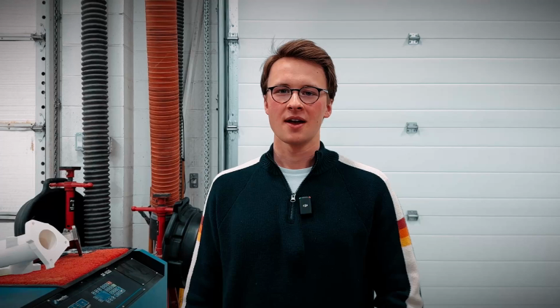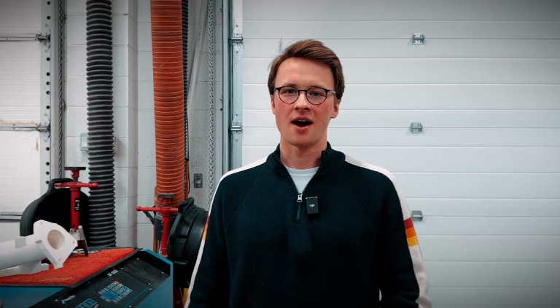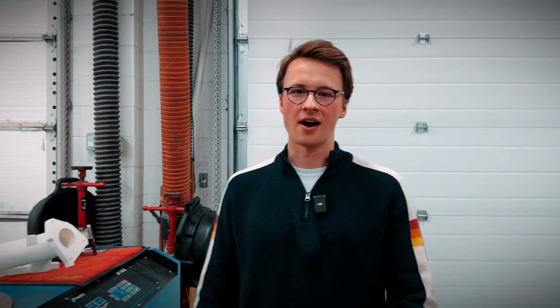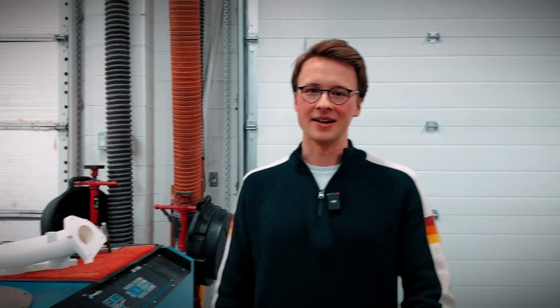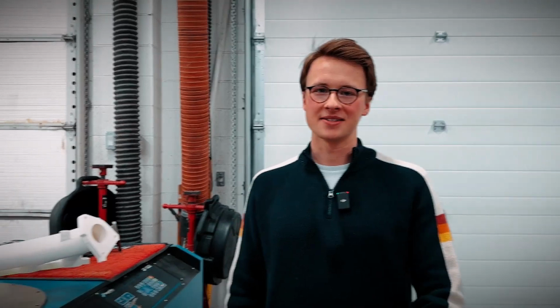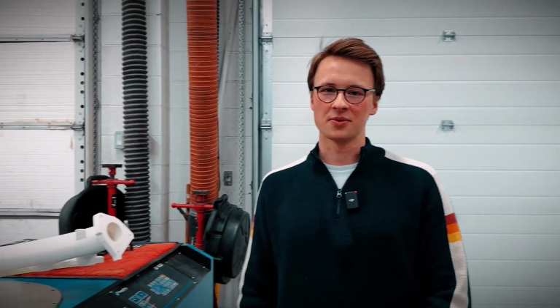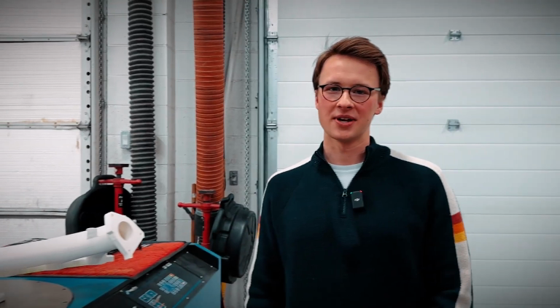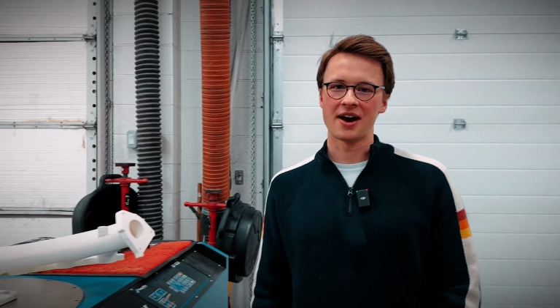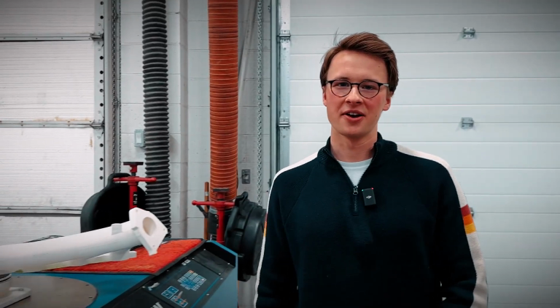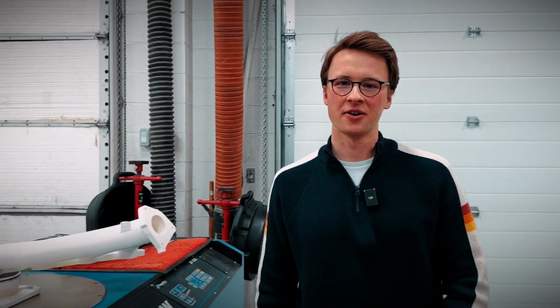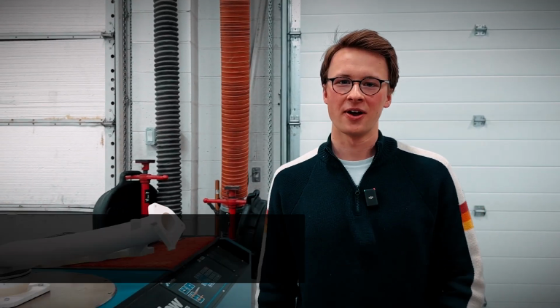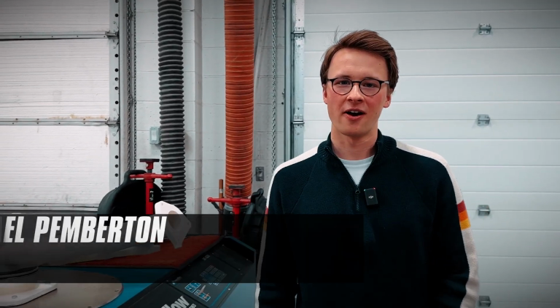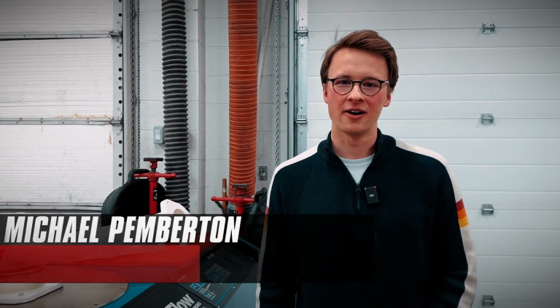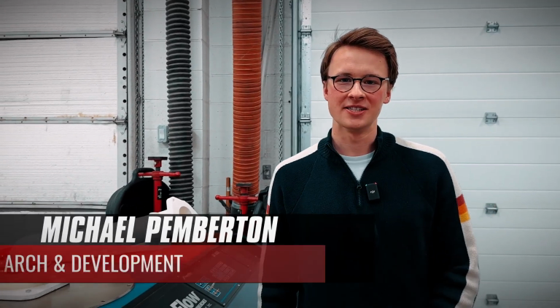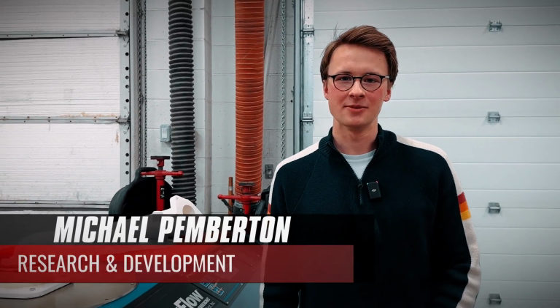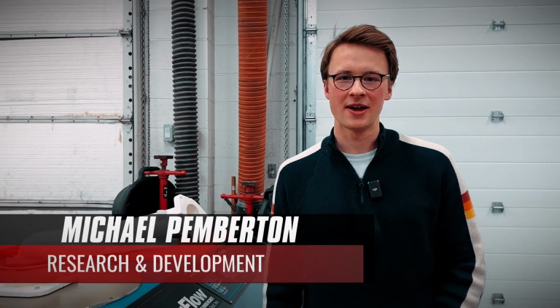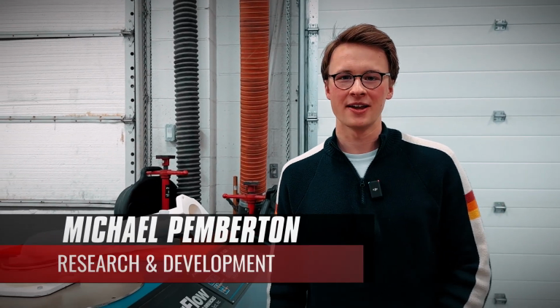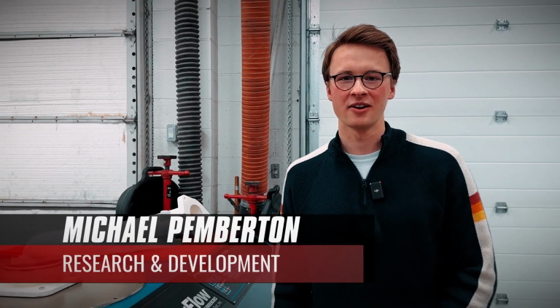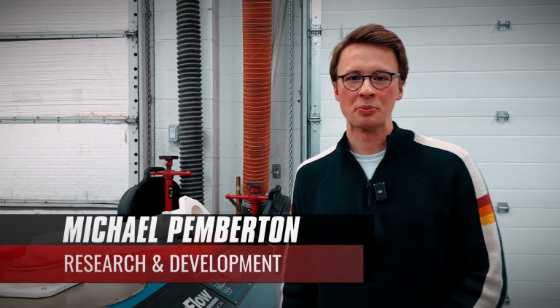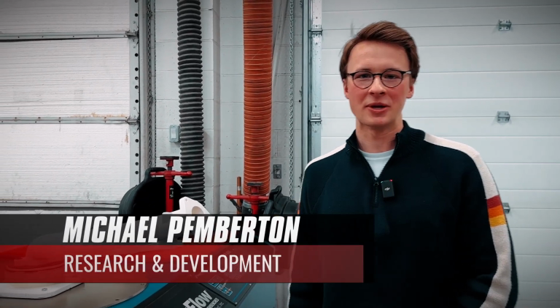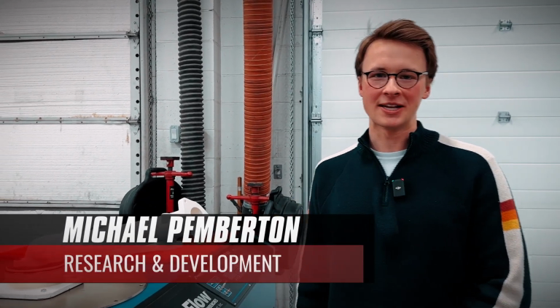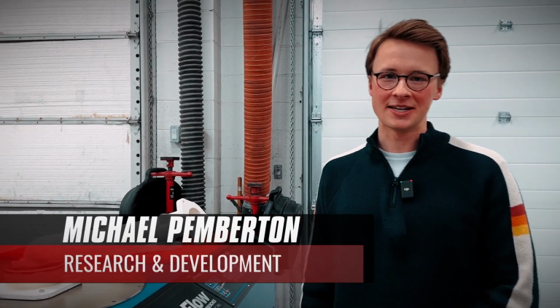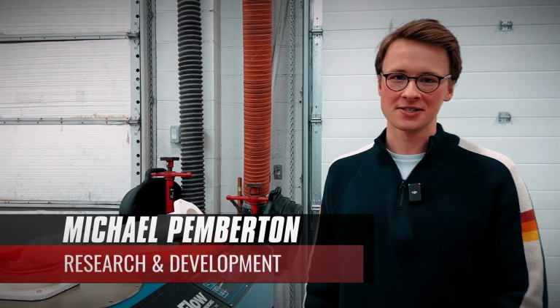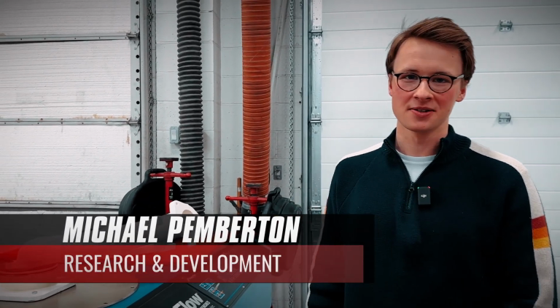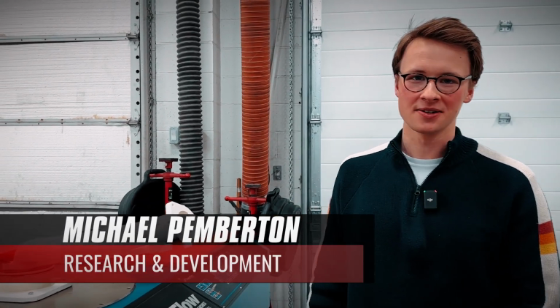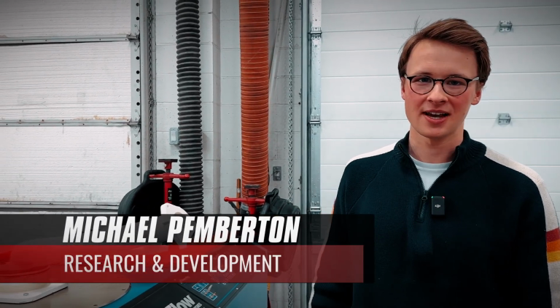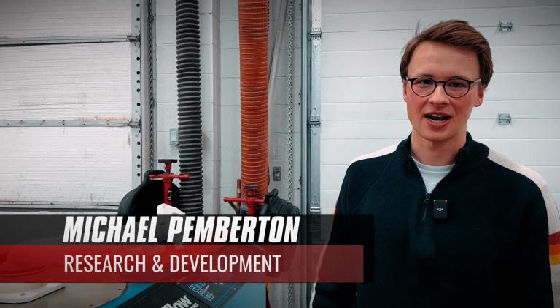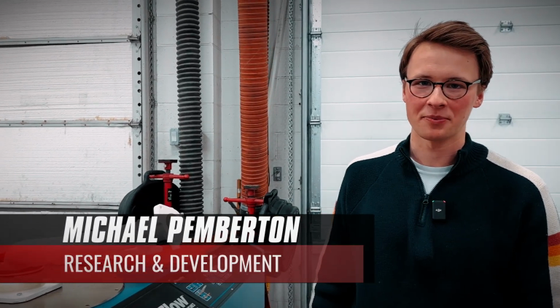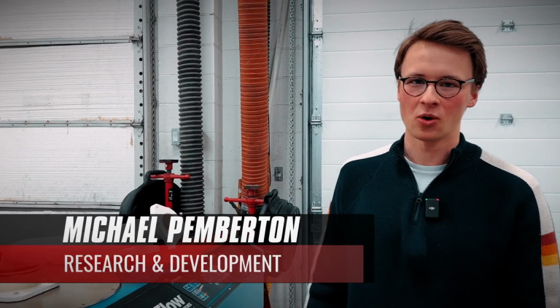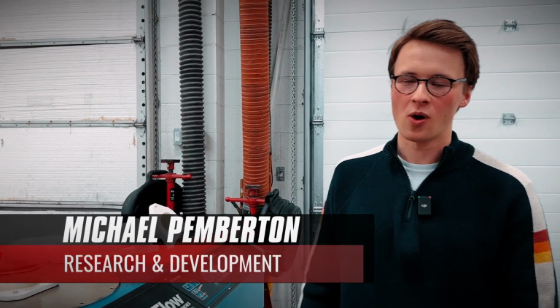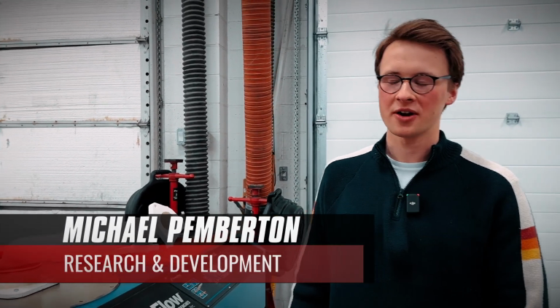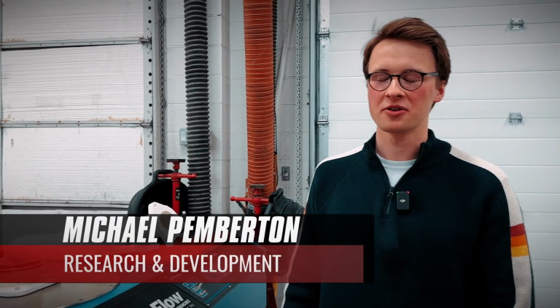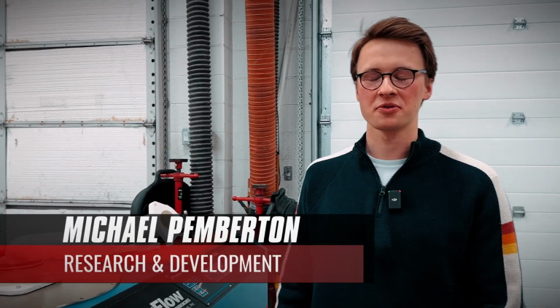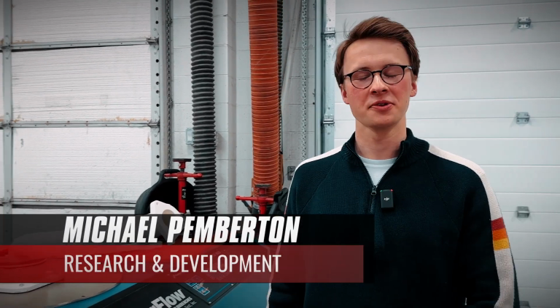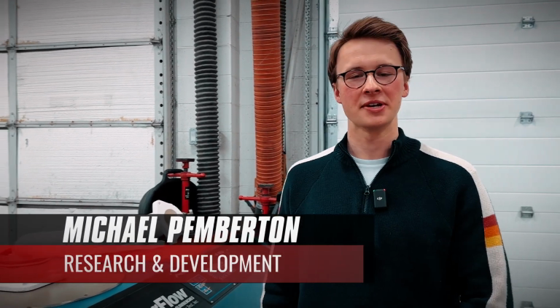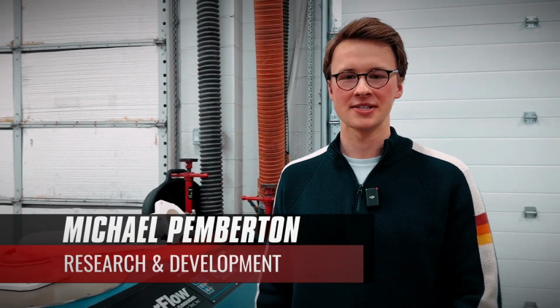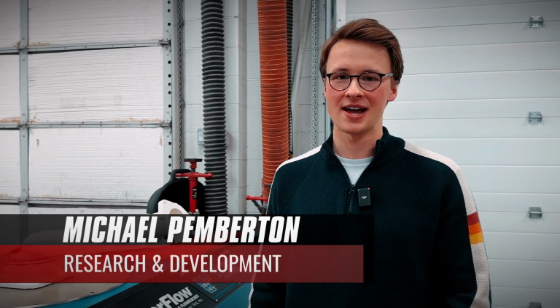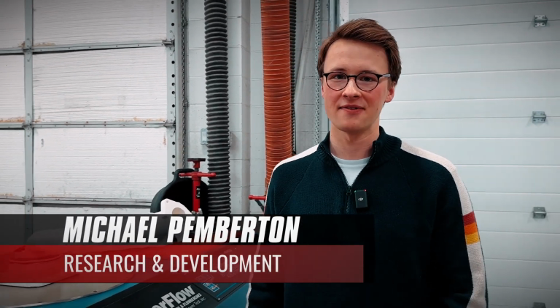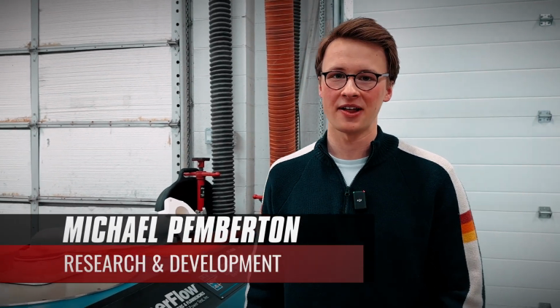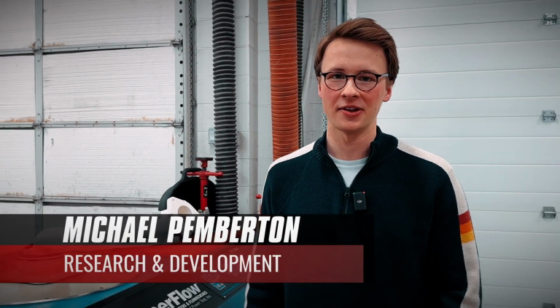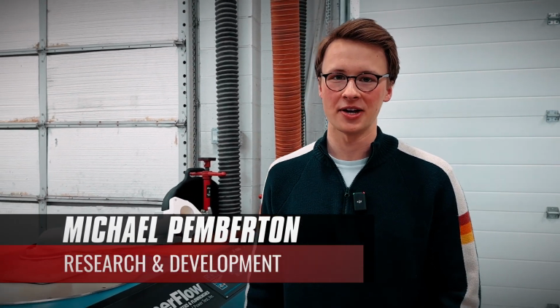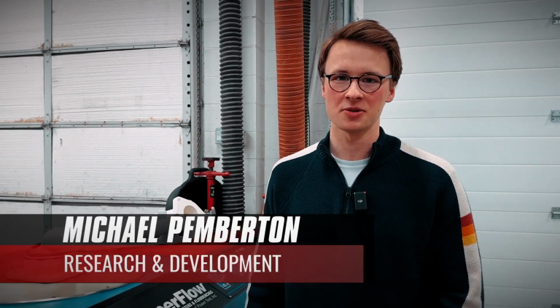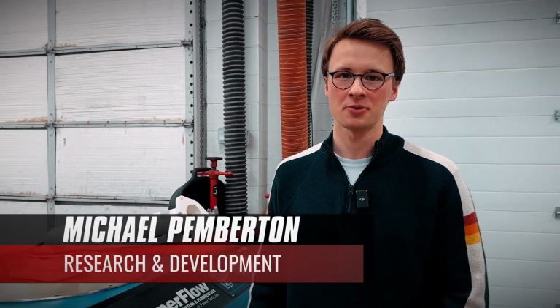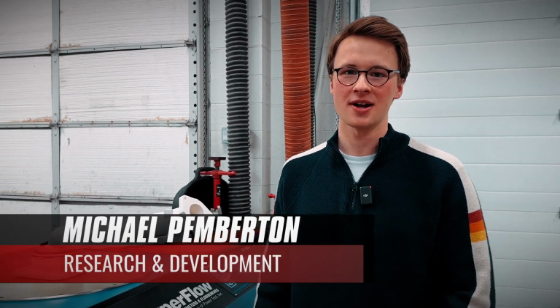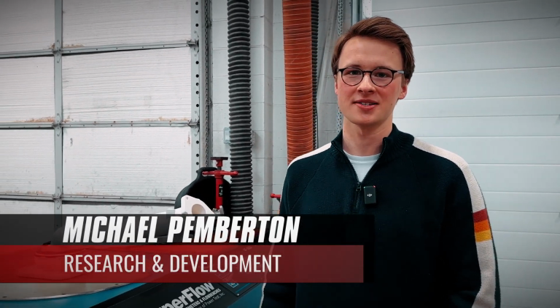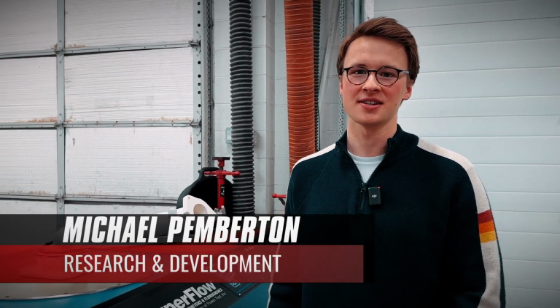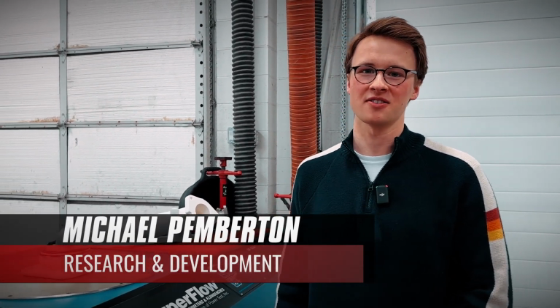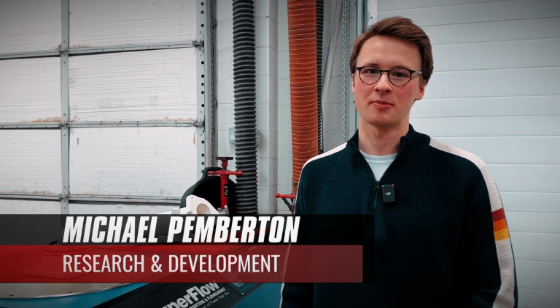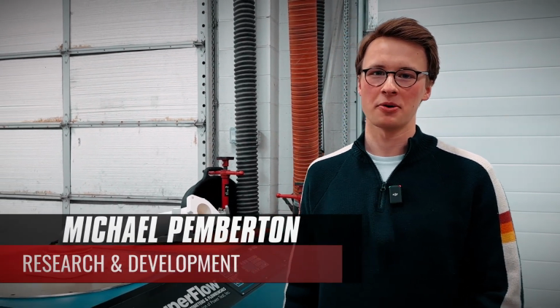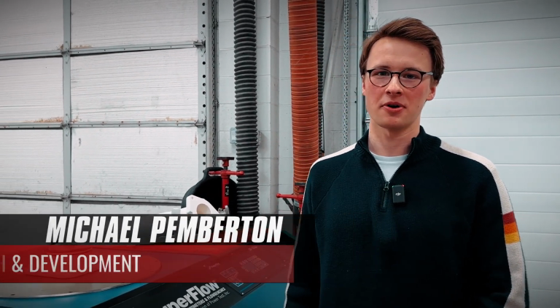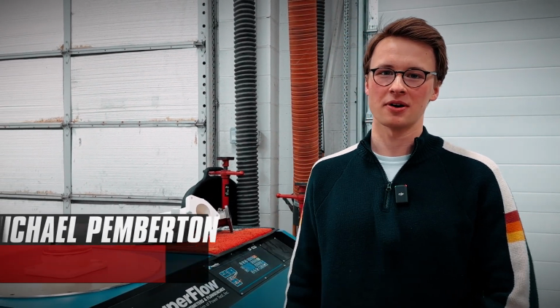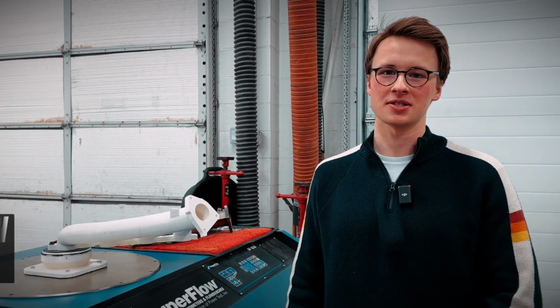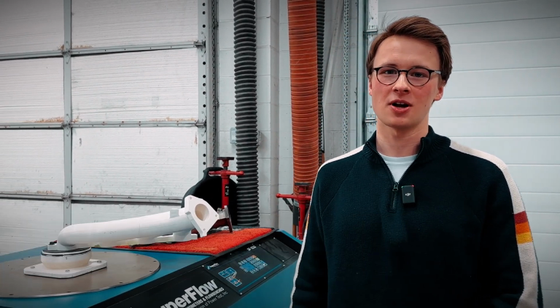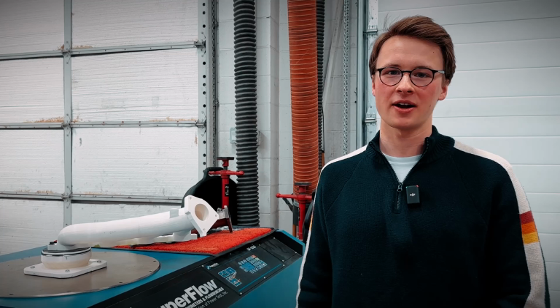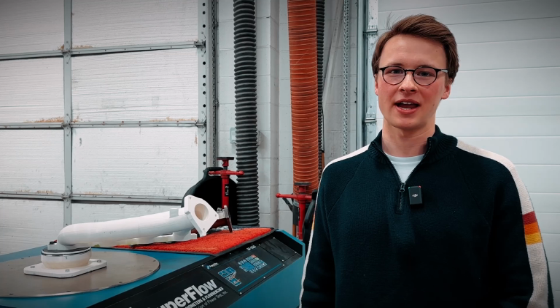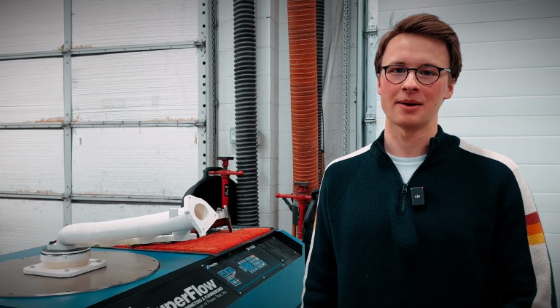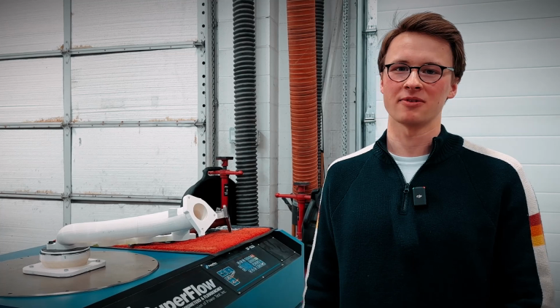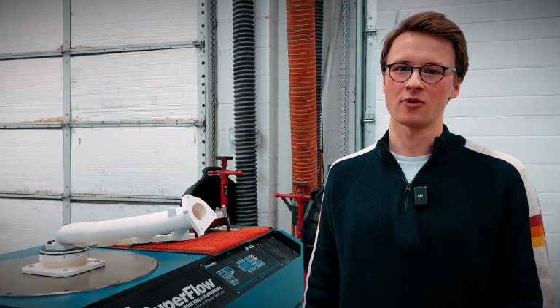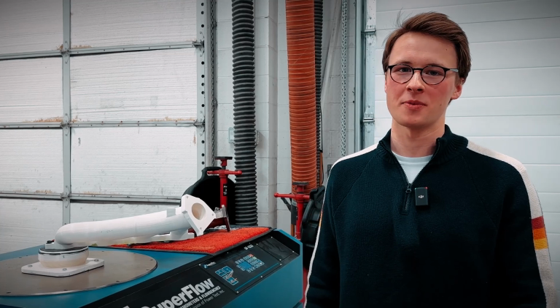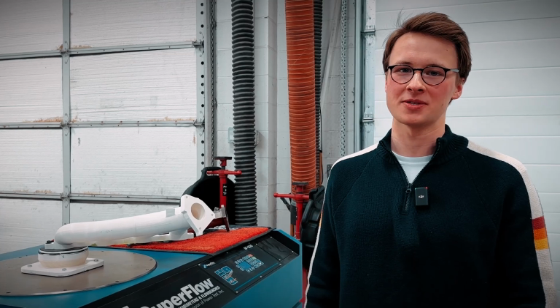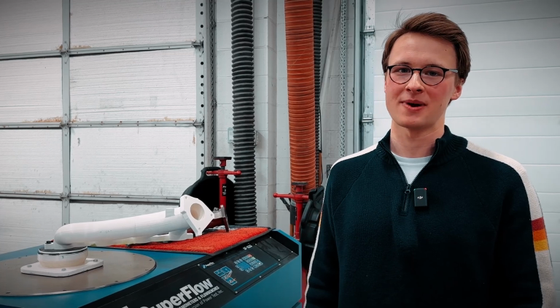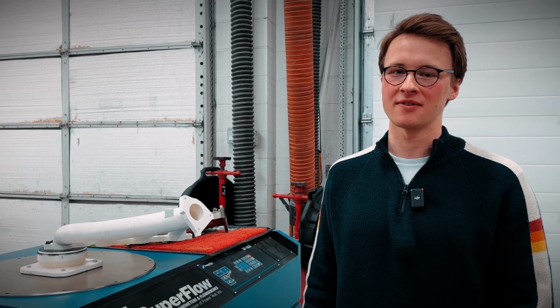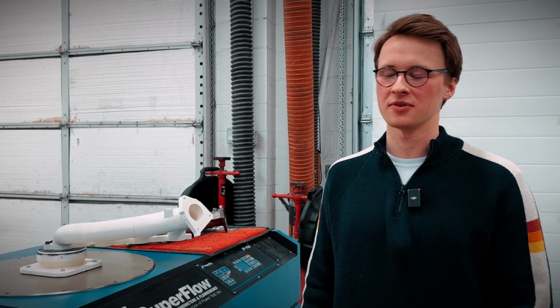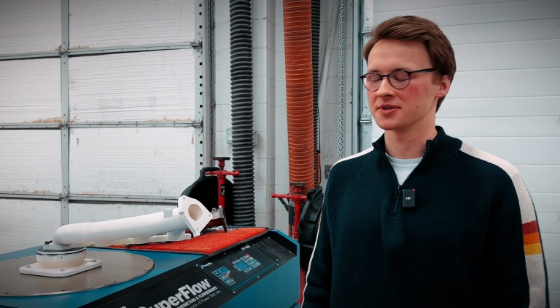We're down here in the R&D Bay at BD Diesel, and I'm going to walk you through the design validation process of both our stock and performance manifolds.